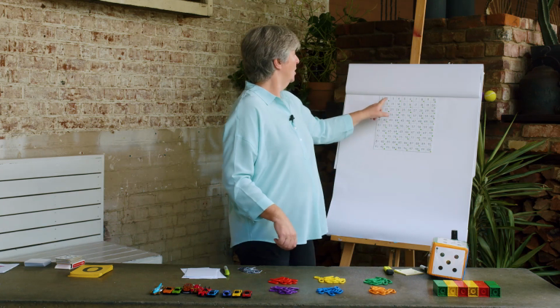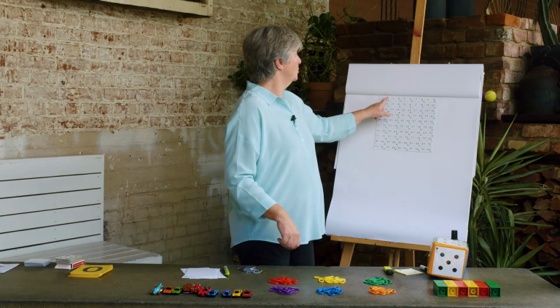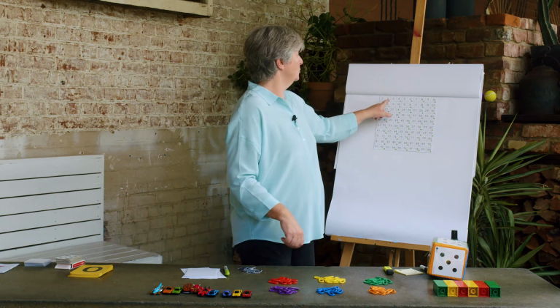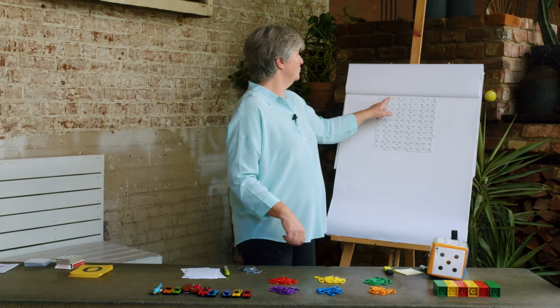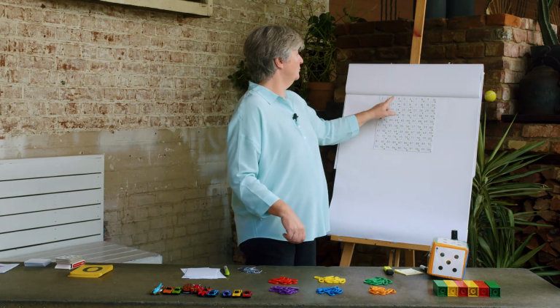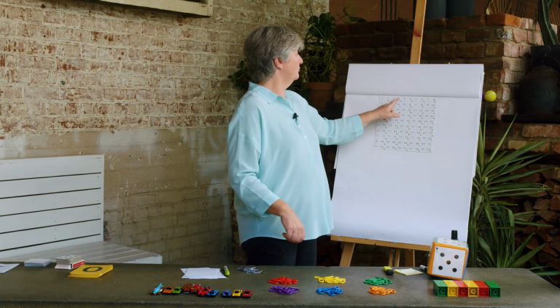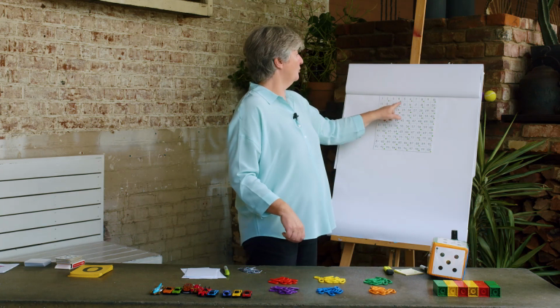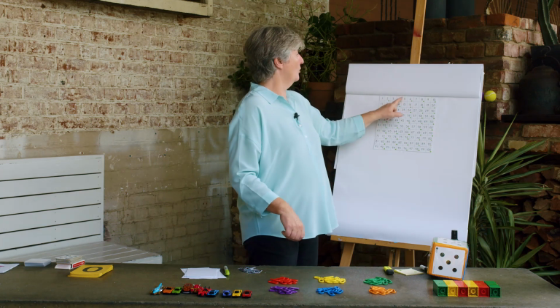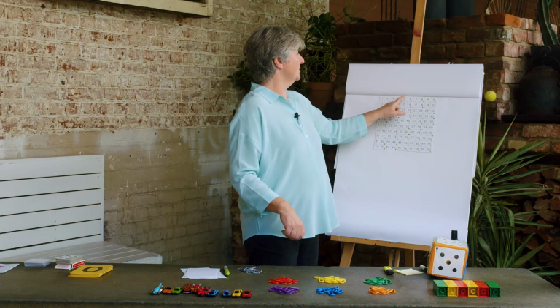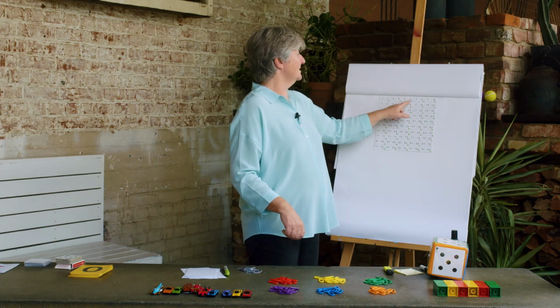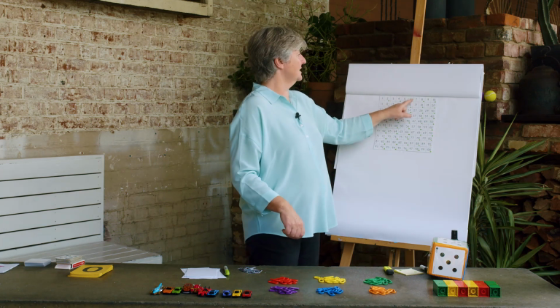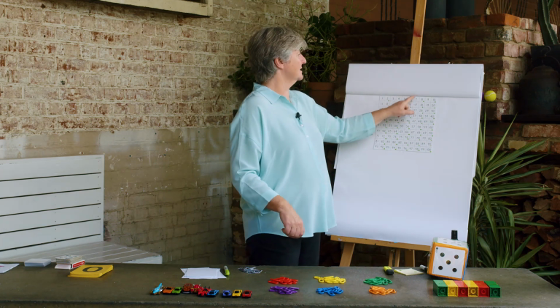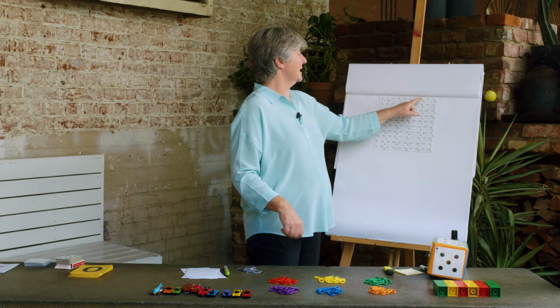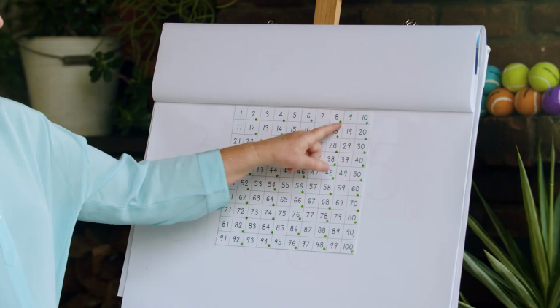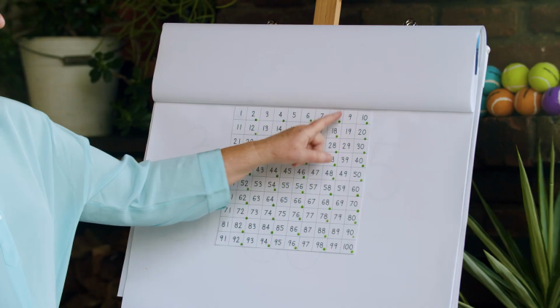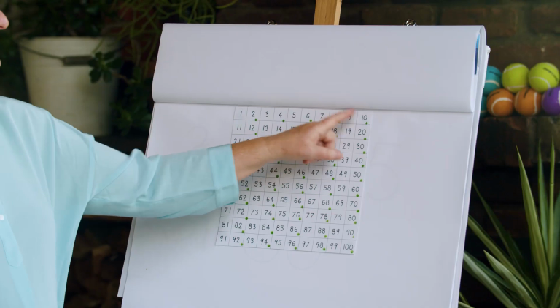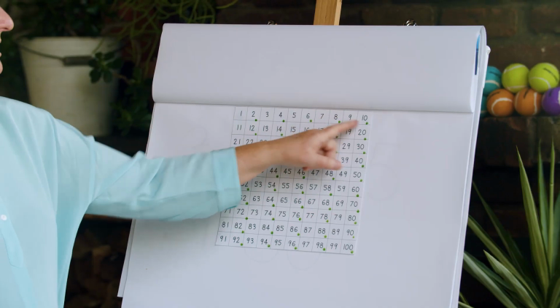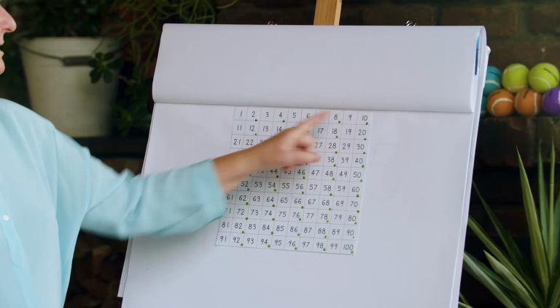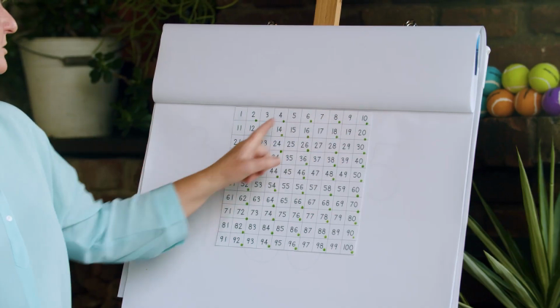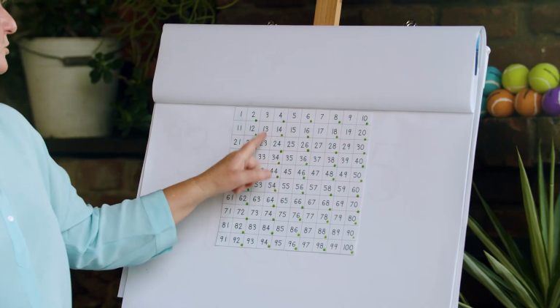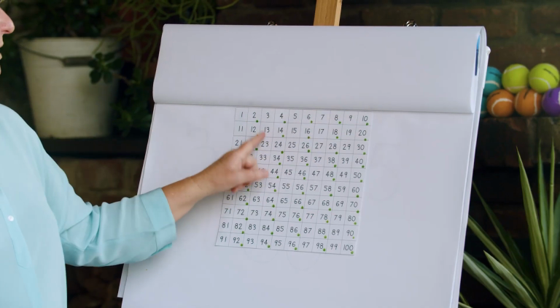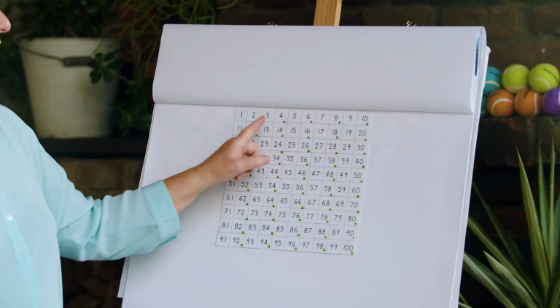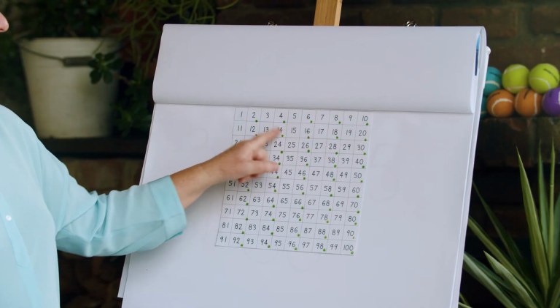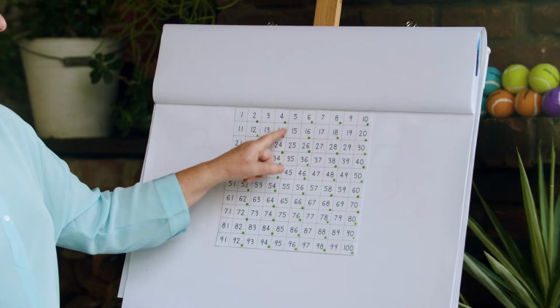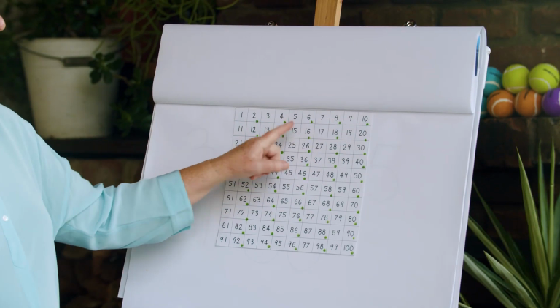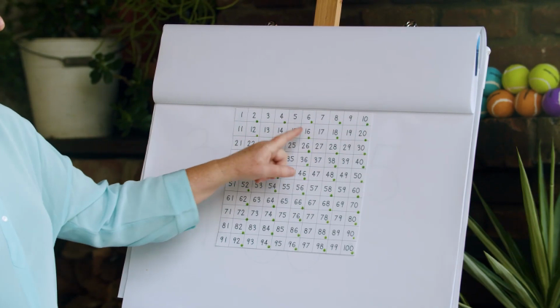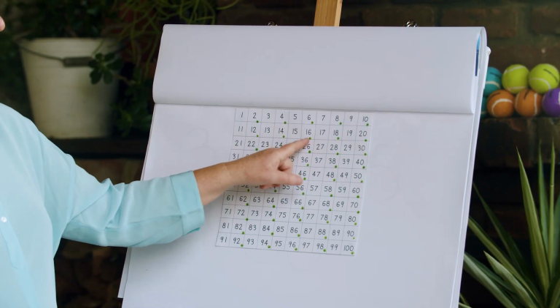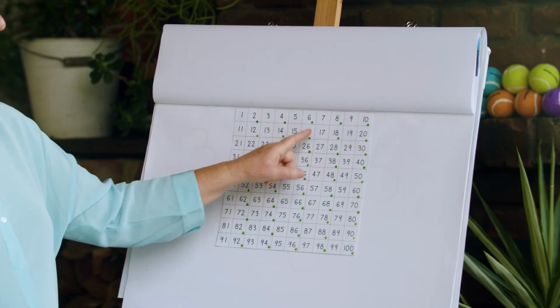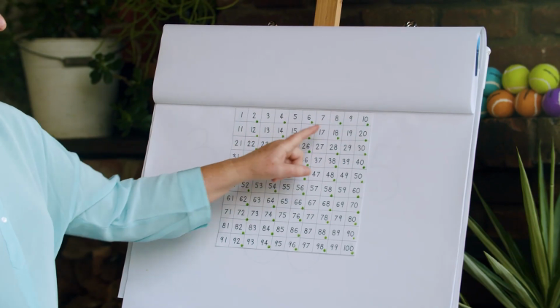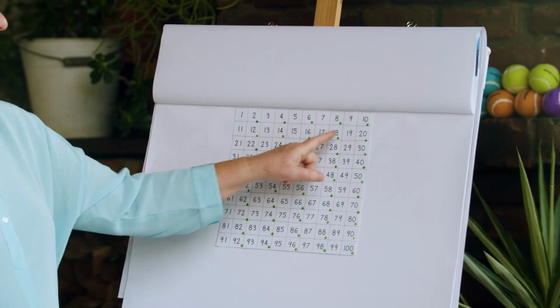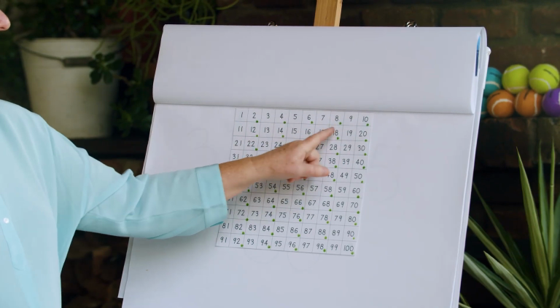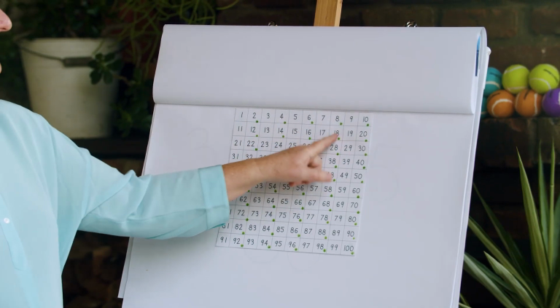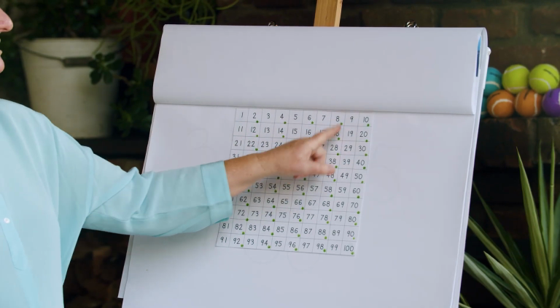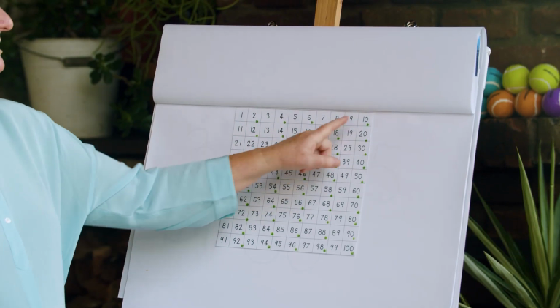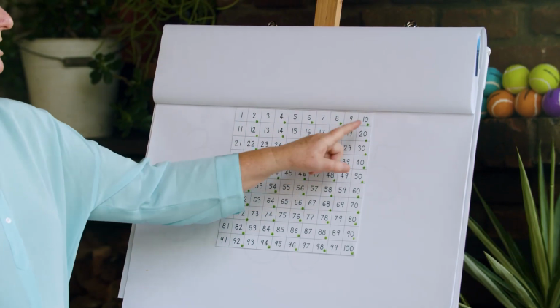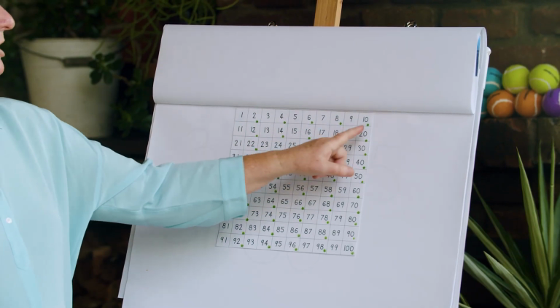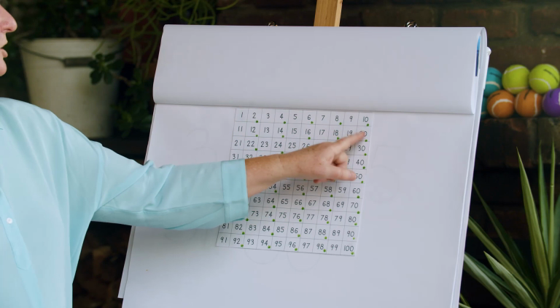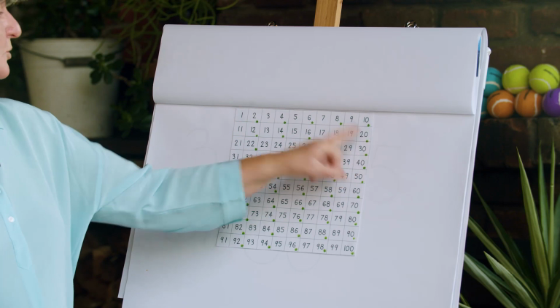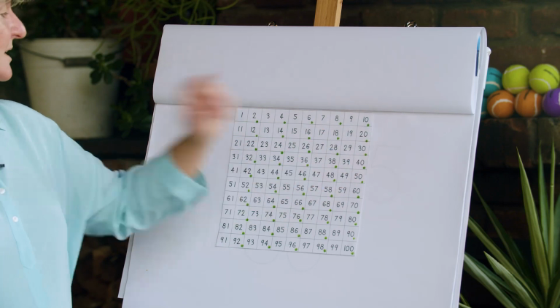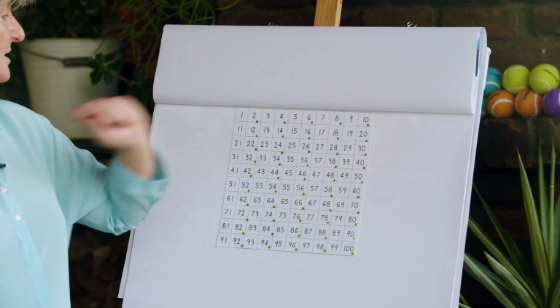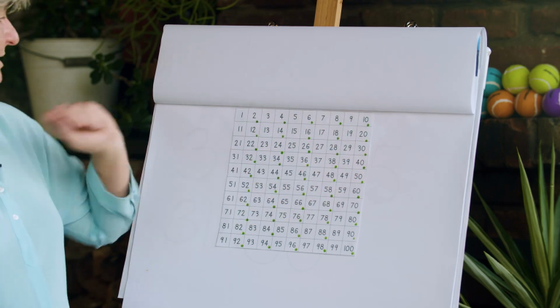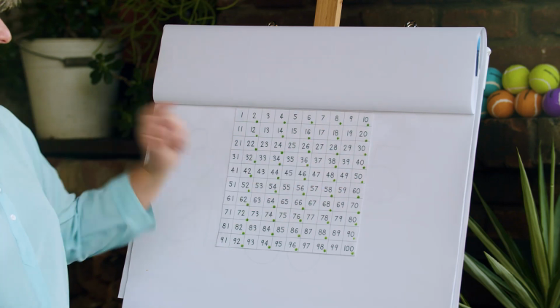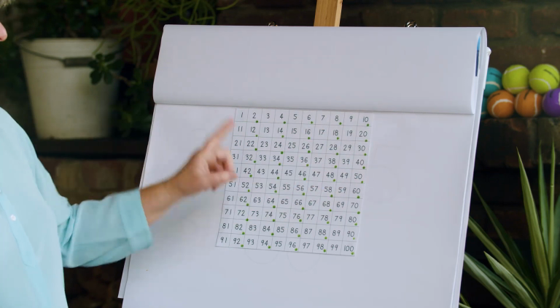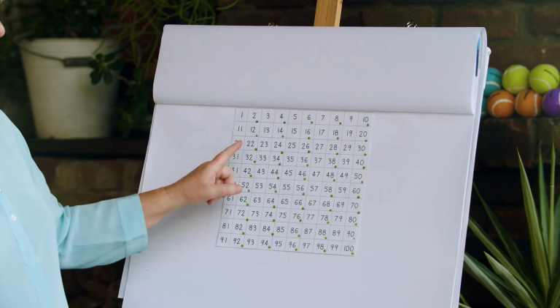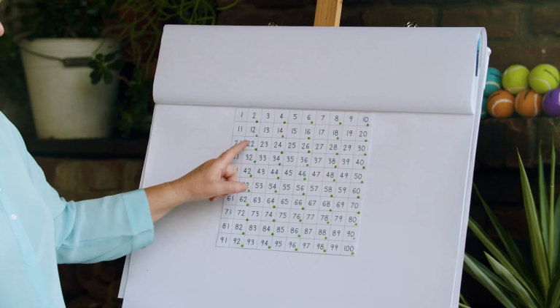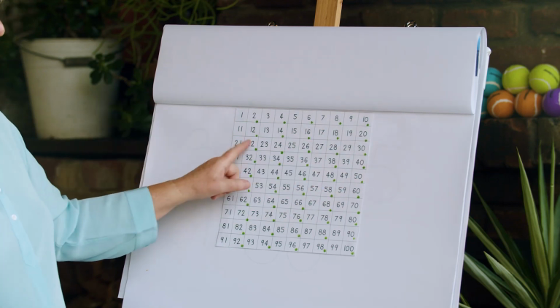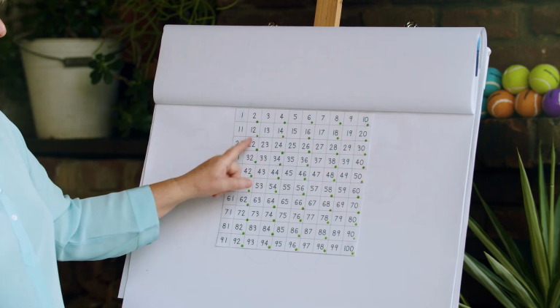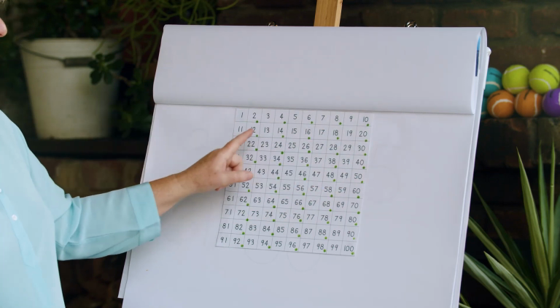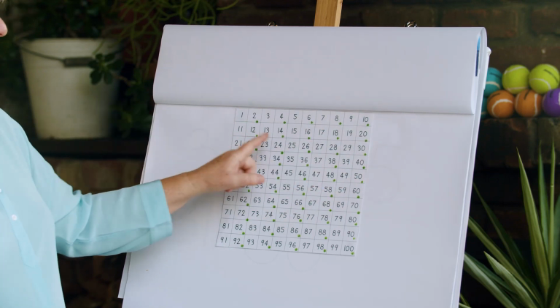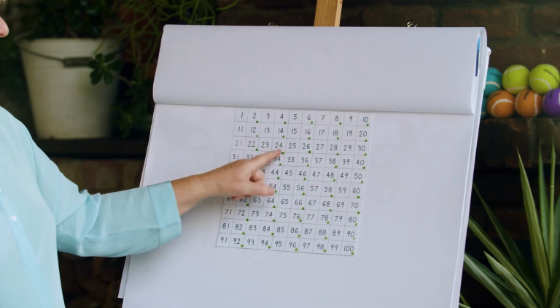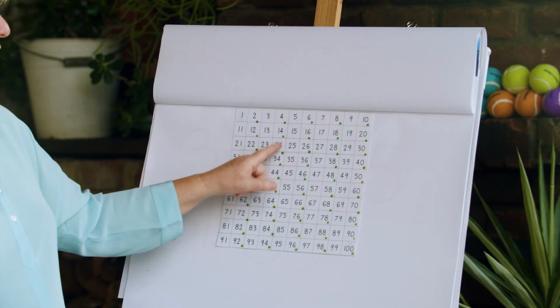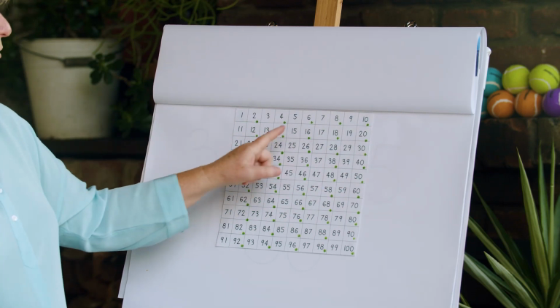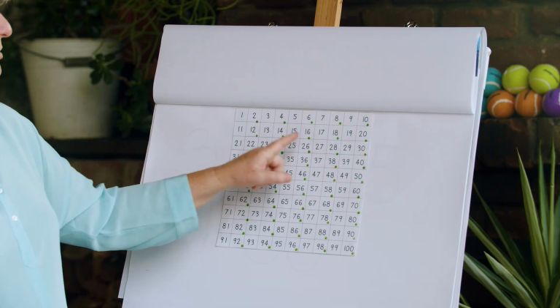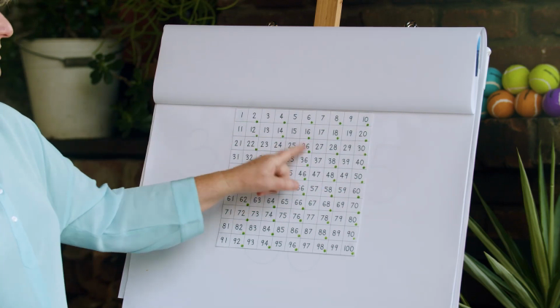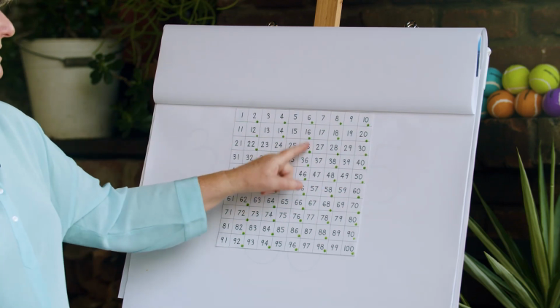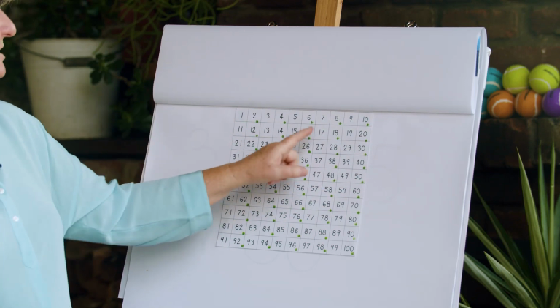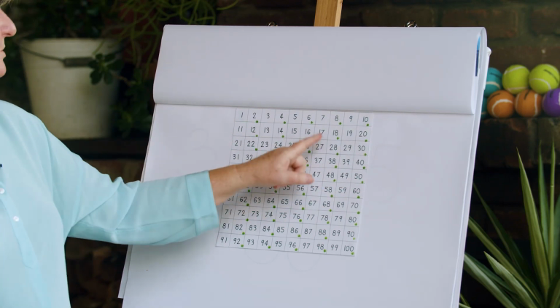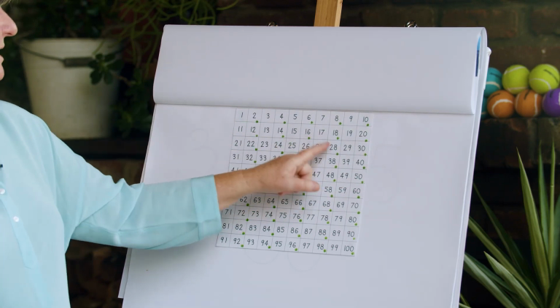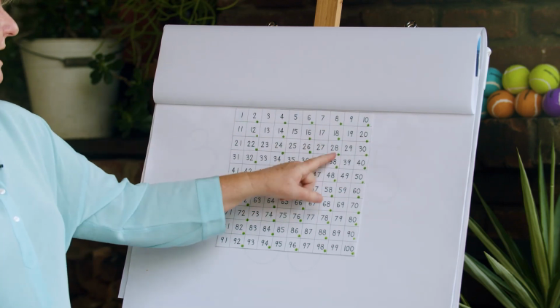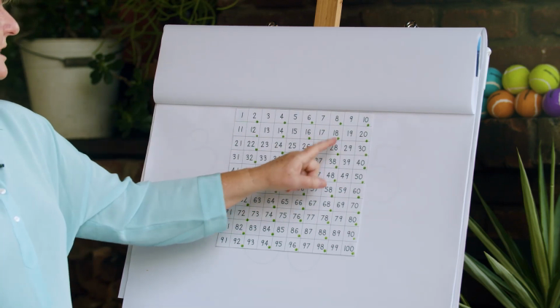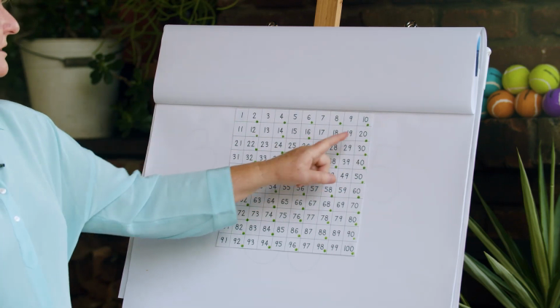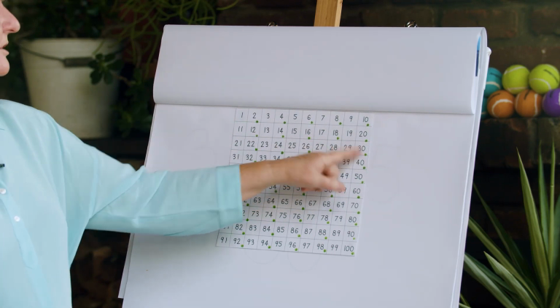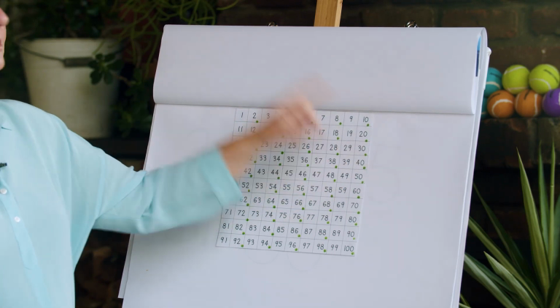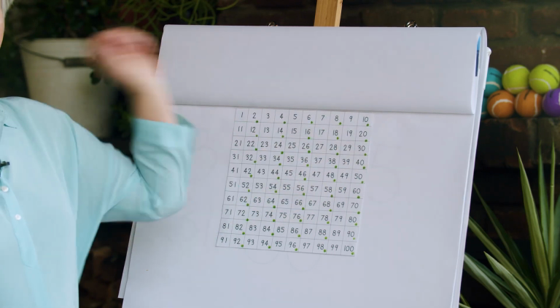Two, four, six, eight, ten, twelve, fourteen, sixteen, eighteen, twenty, twenty-two, twenty-four, twenty-six, twenty-eight, thirty. Counting in twos is really handy, isn't it!